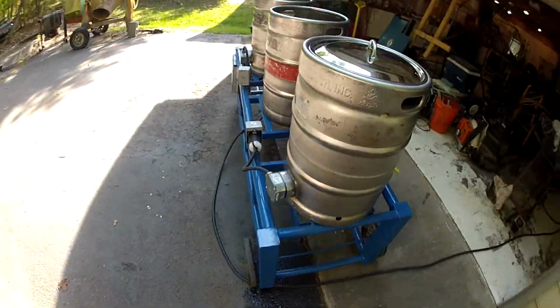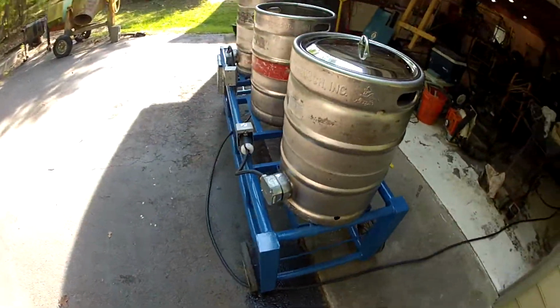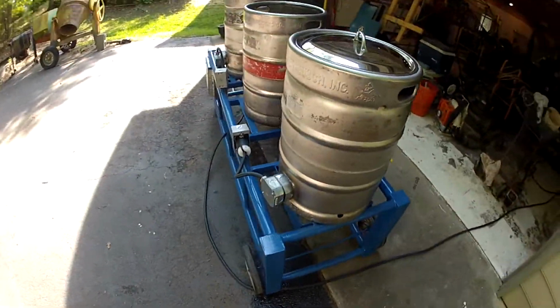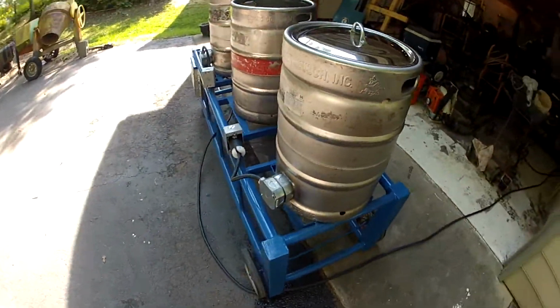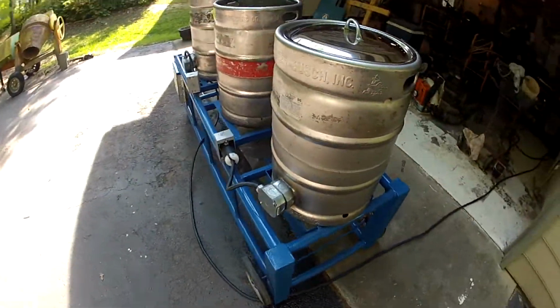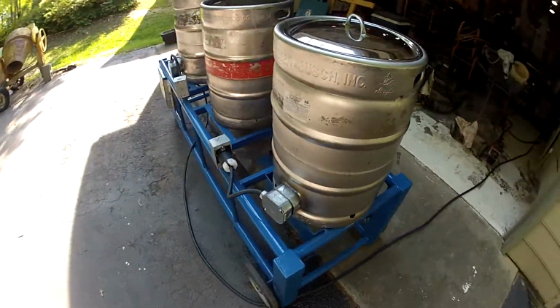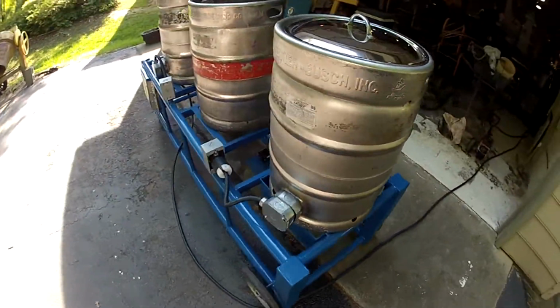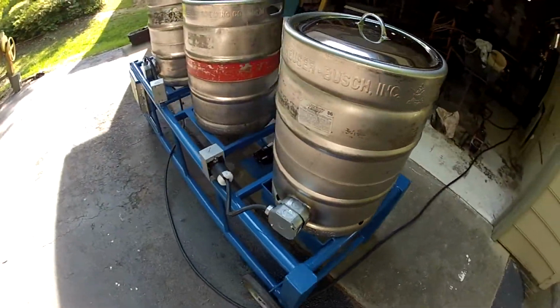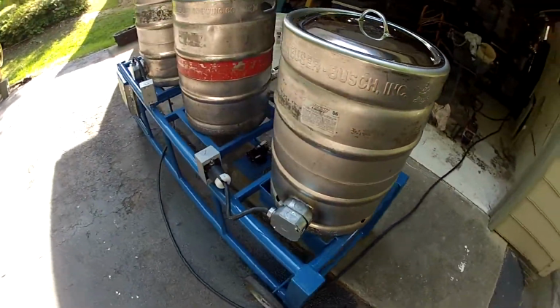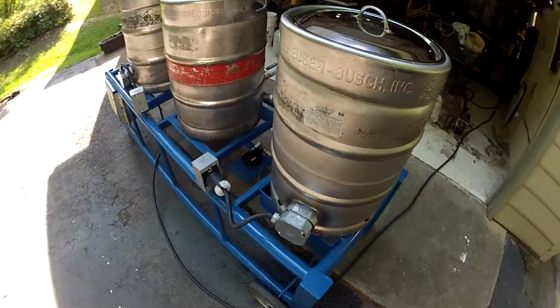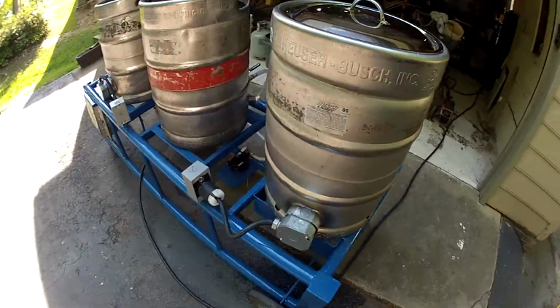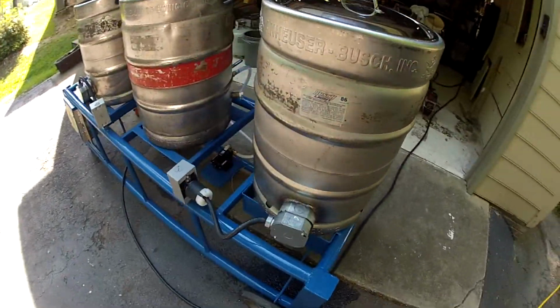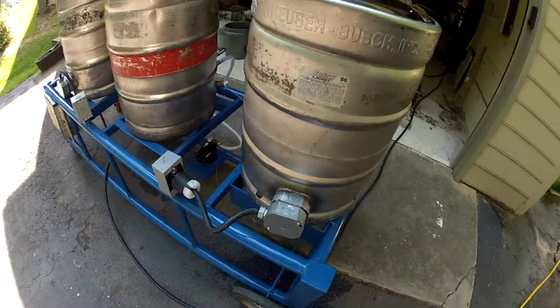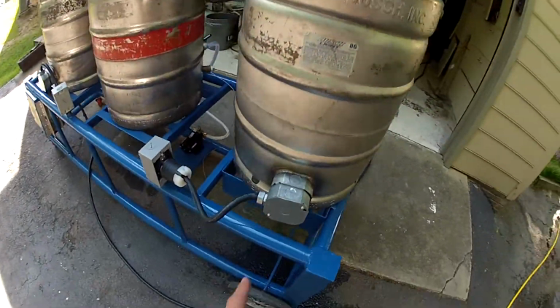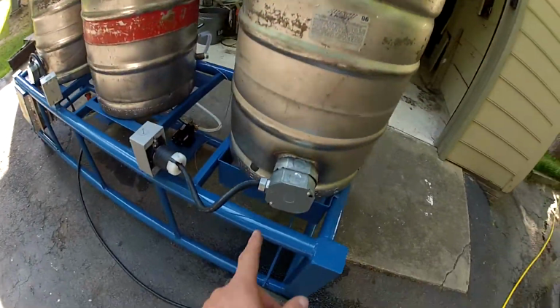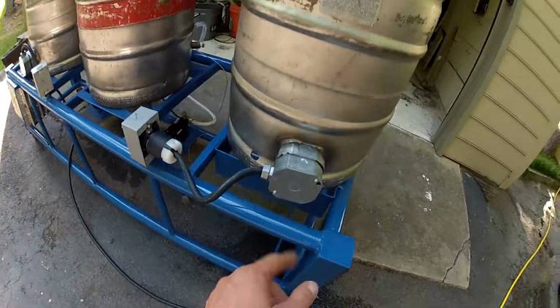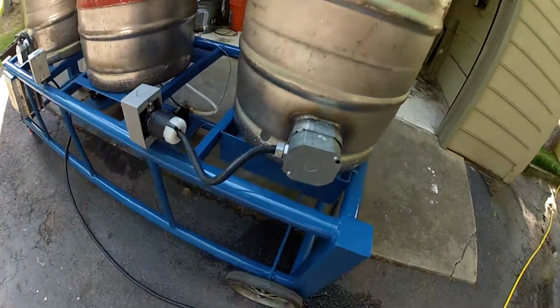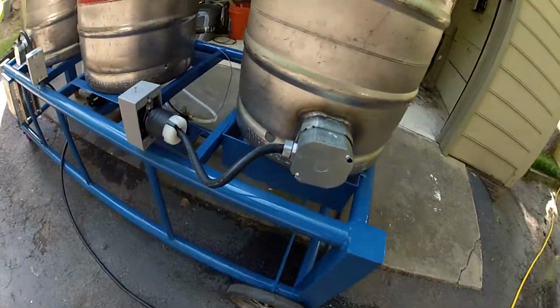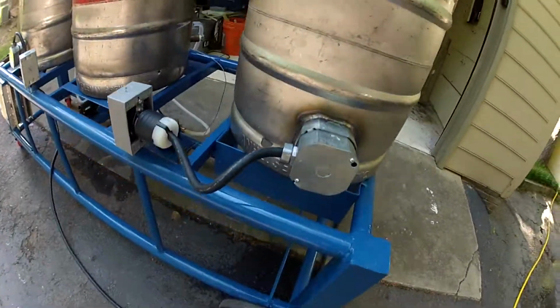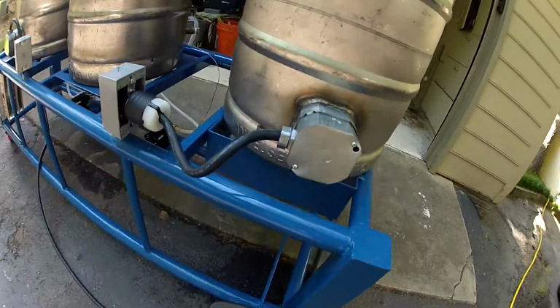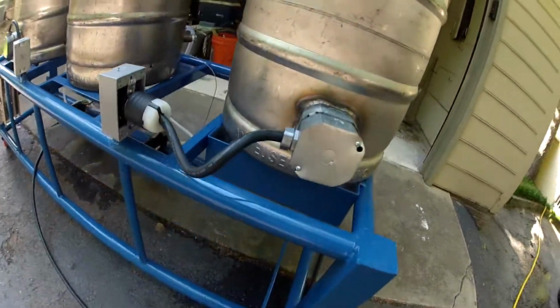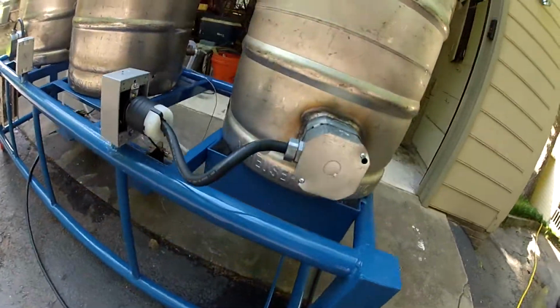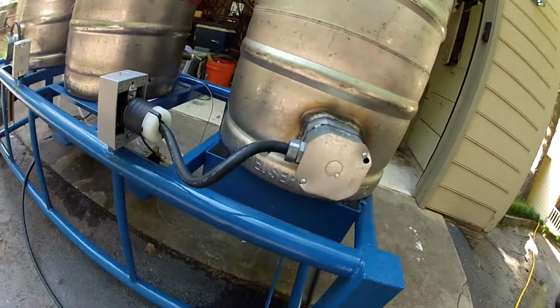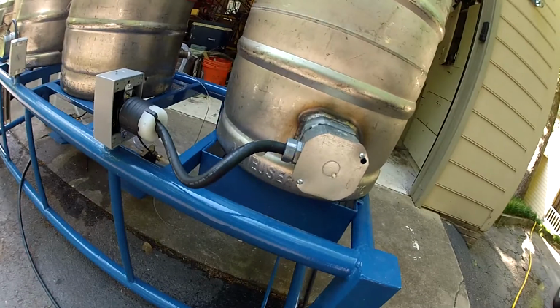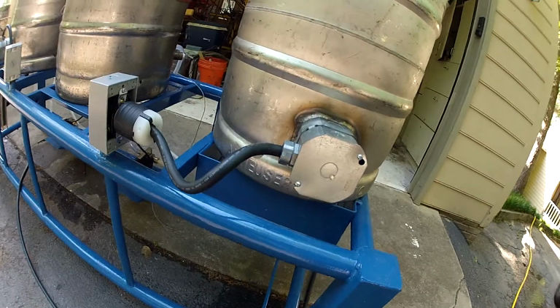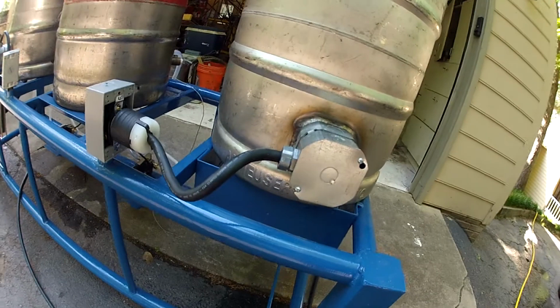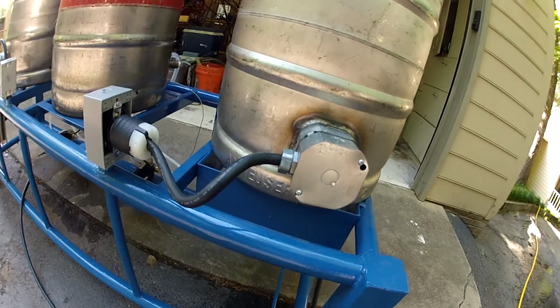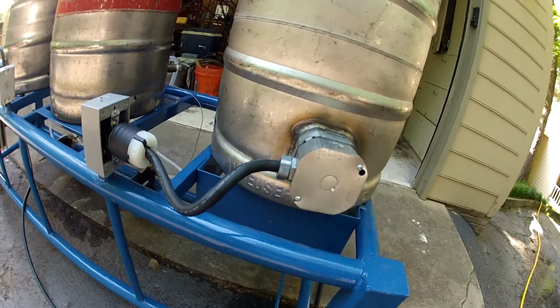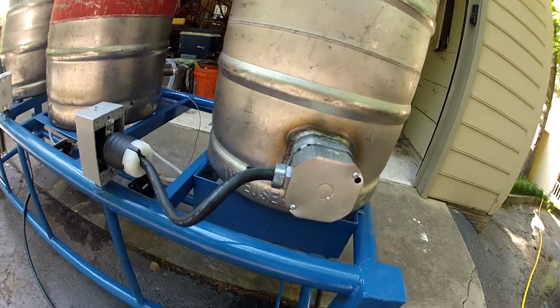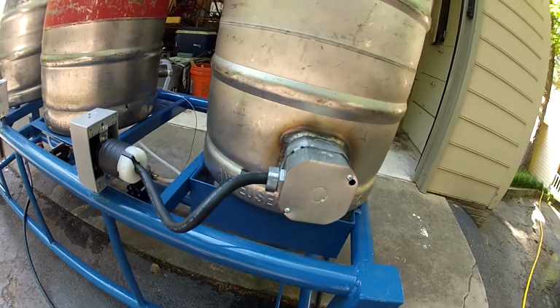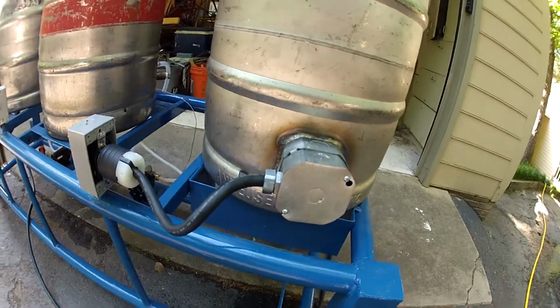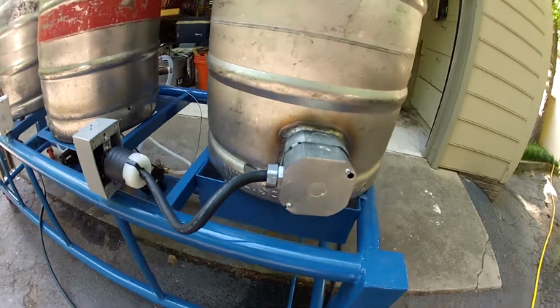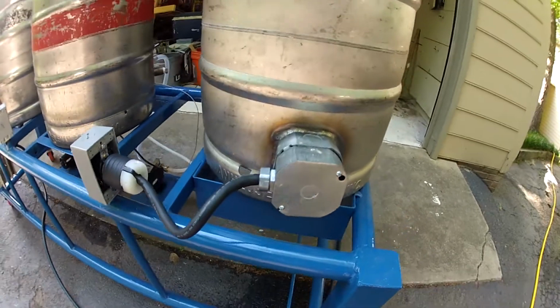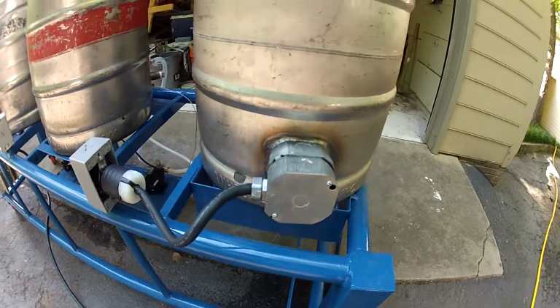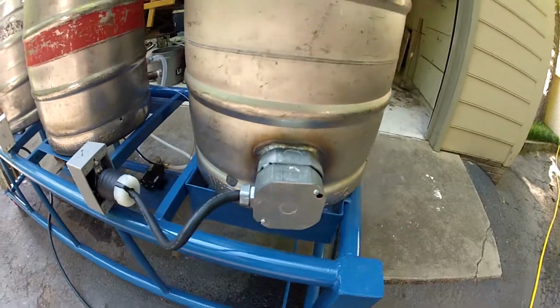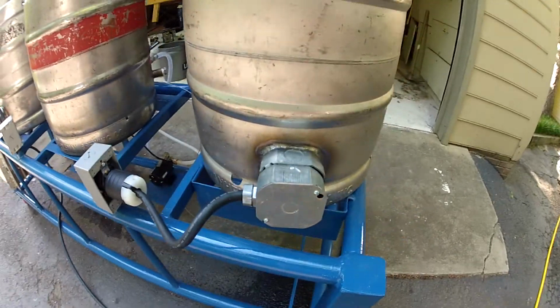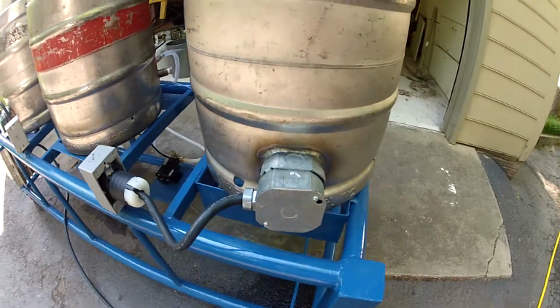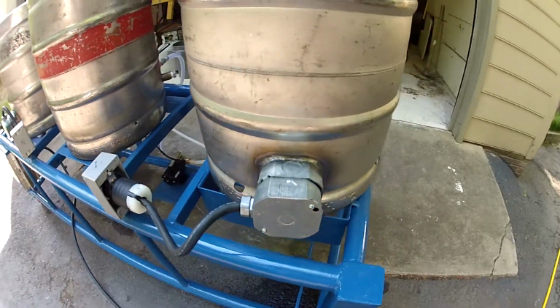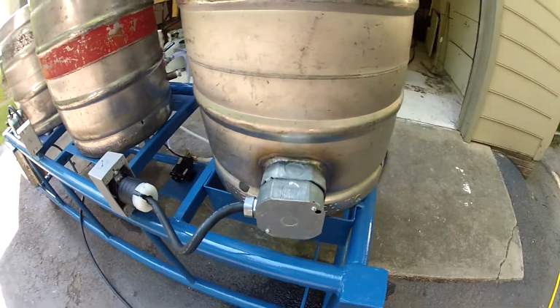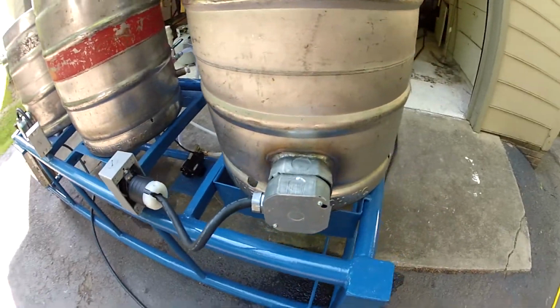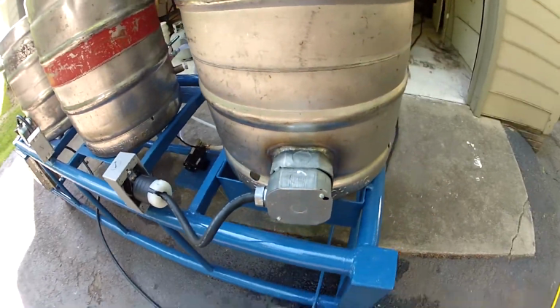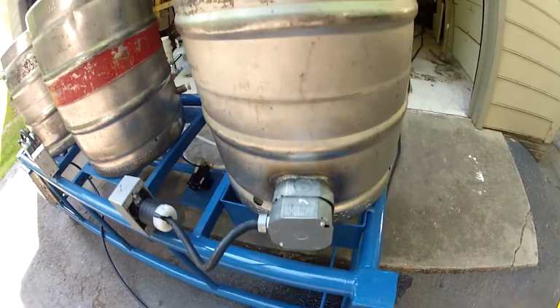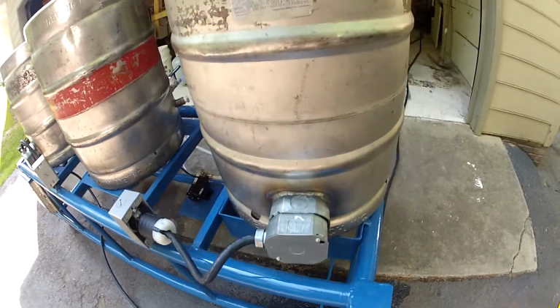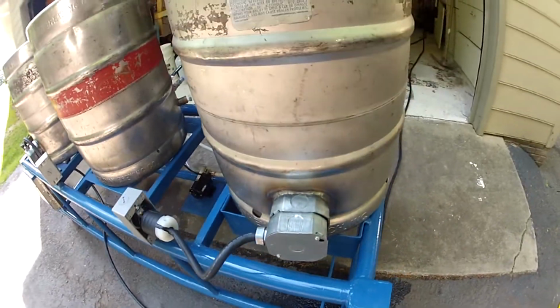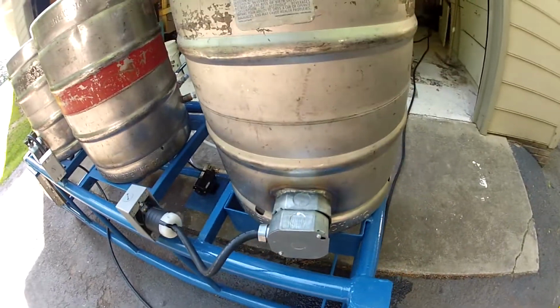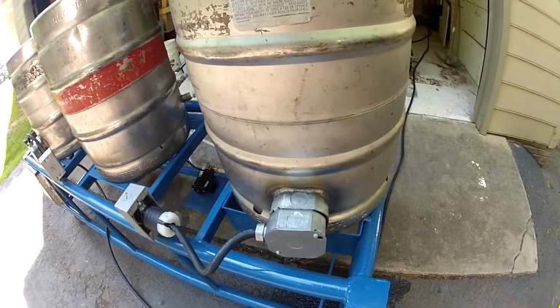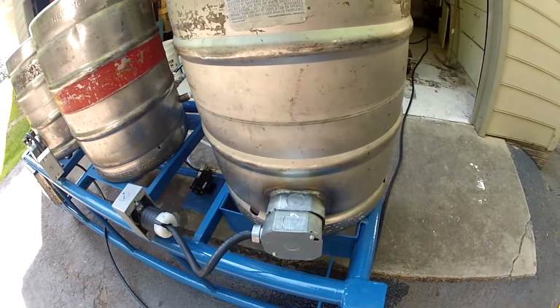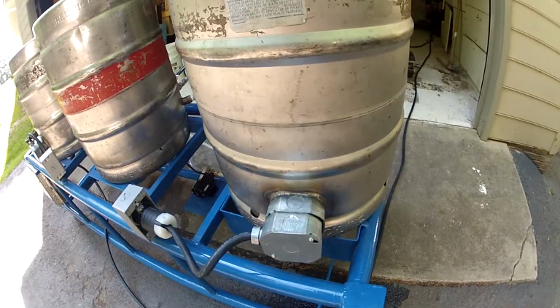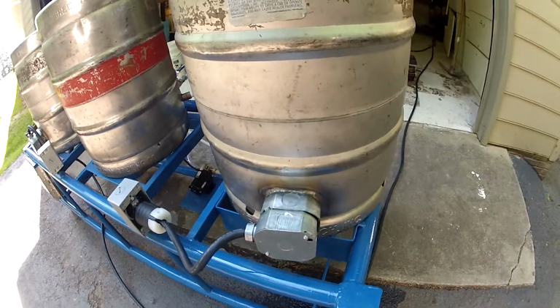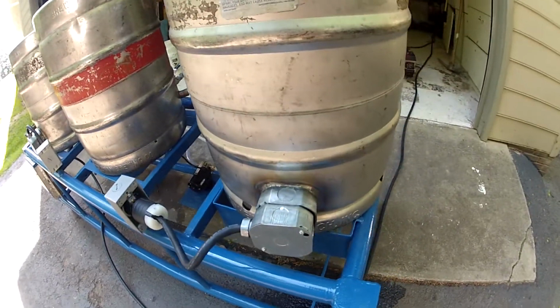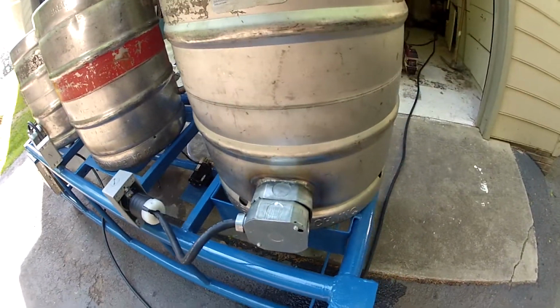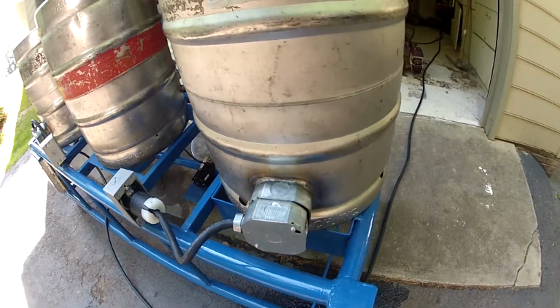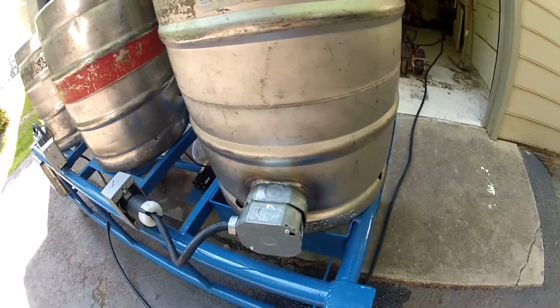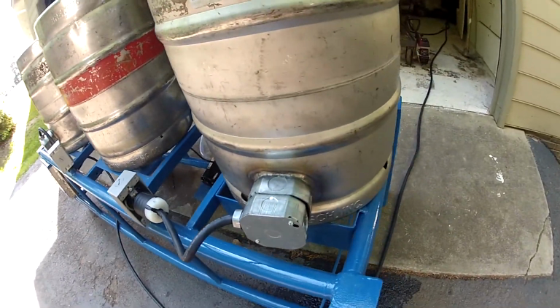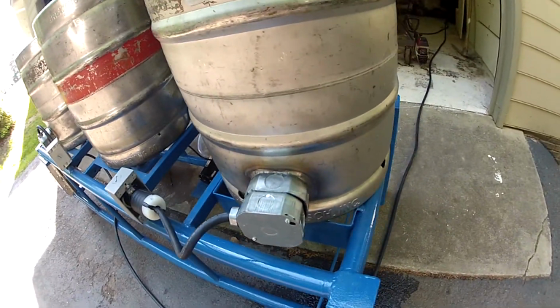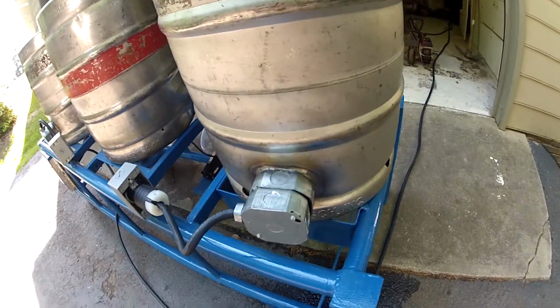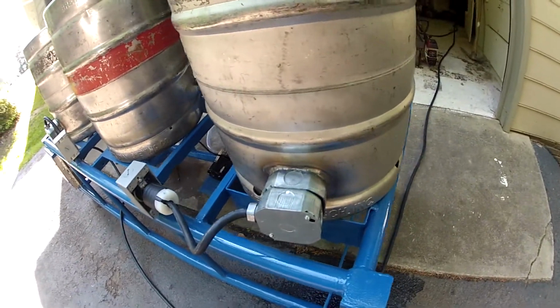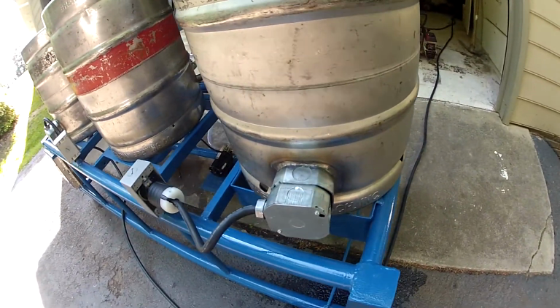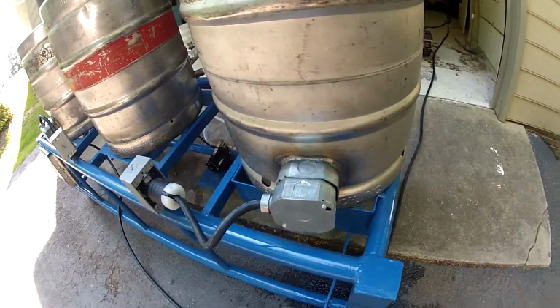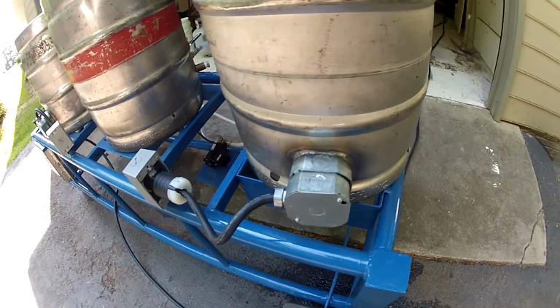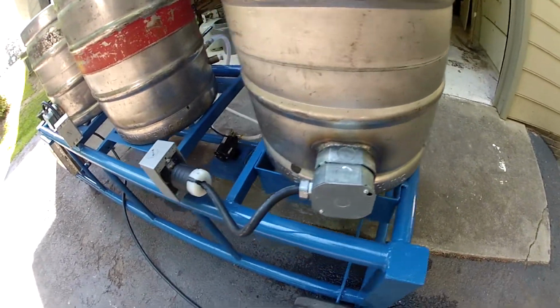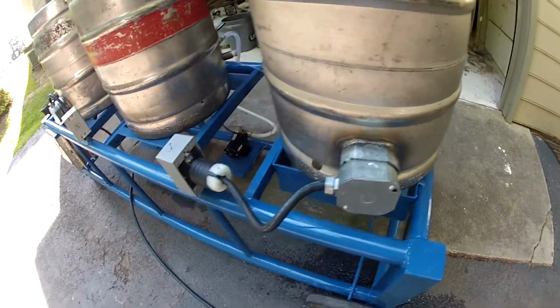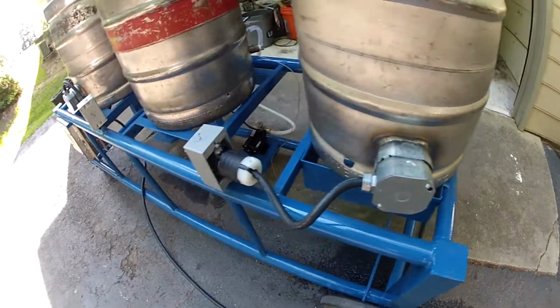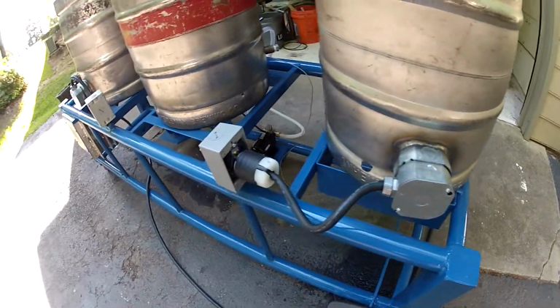I've got a leak here where I welded those boxes to the keg, so I'm going to have to take that apart.